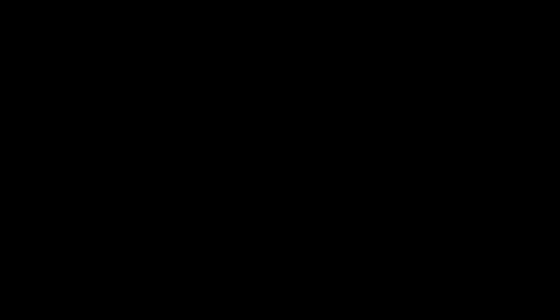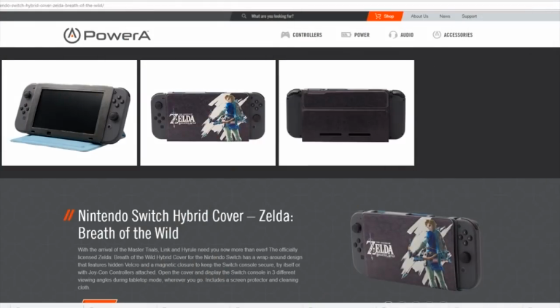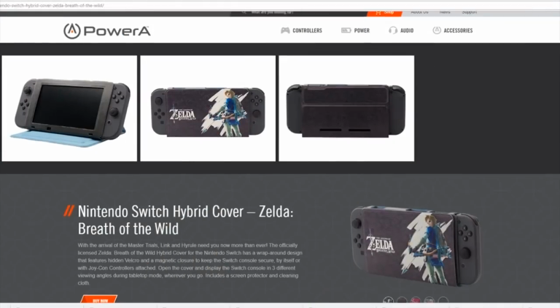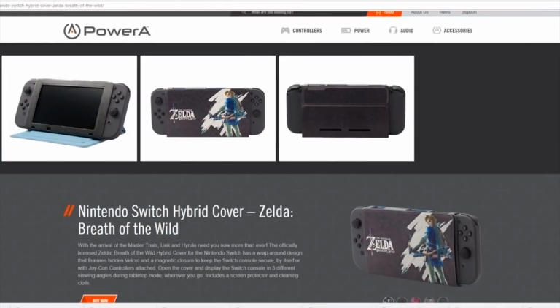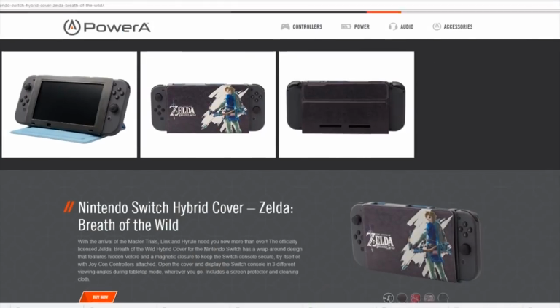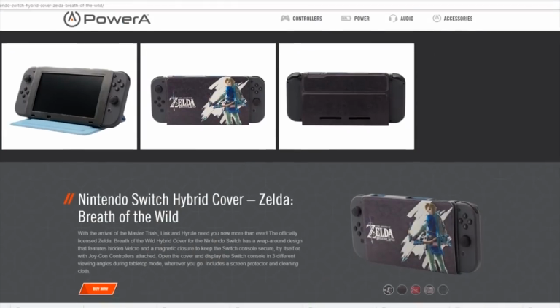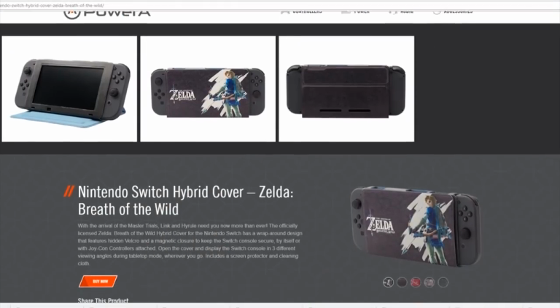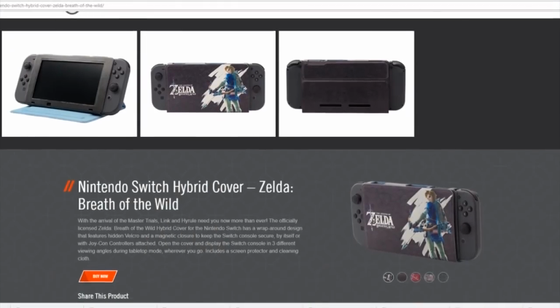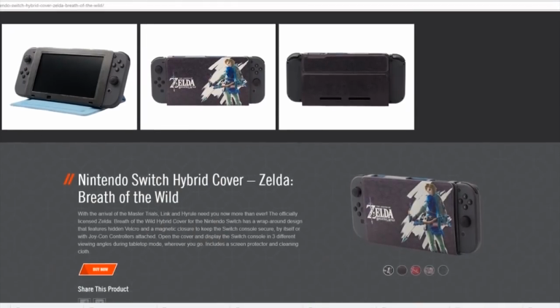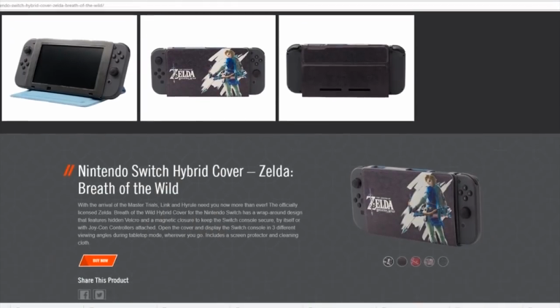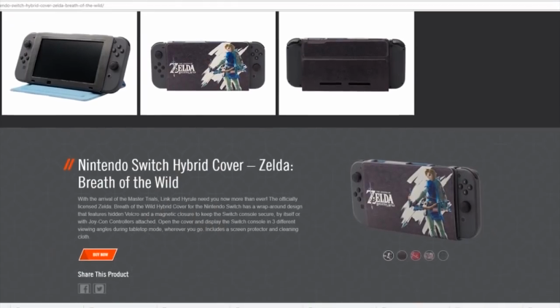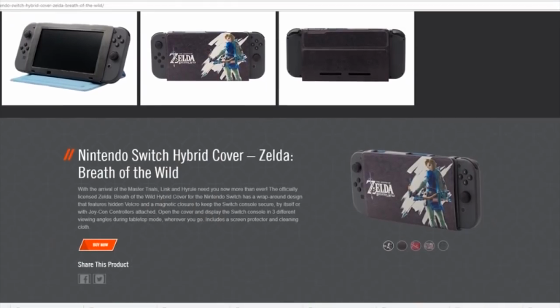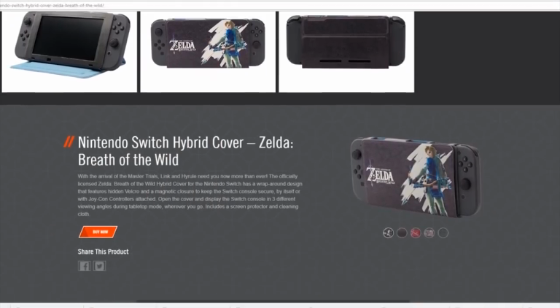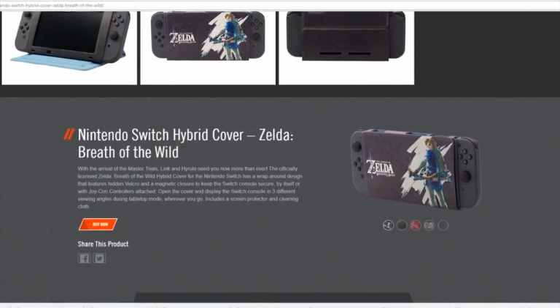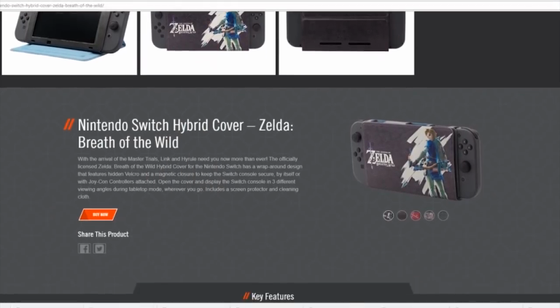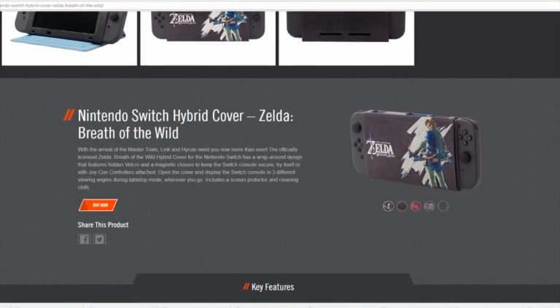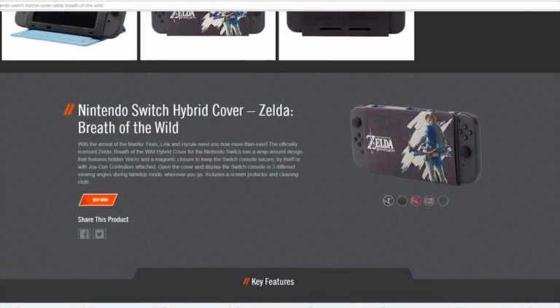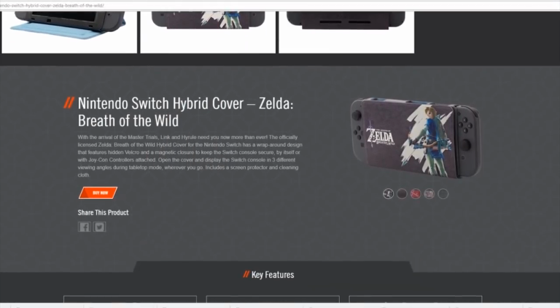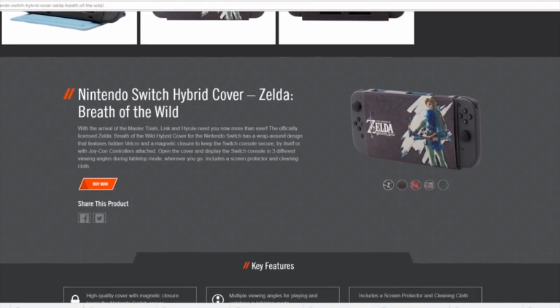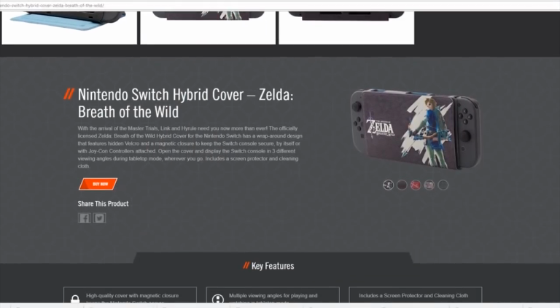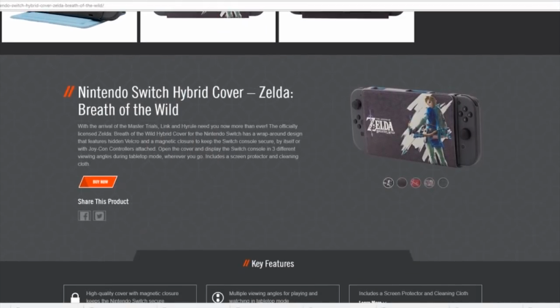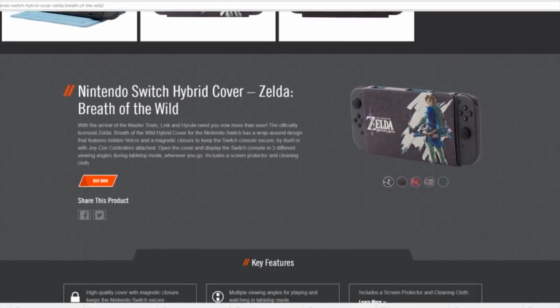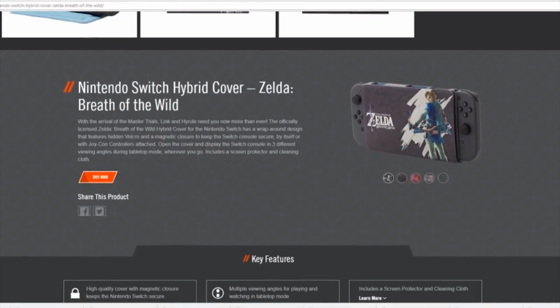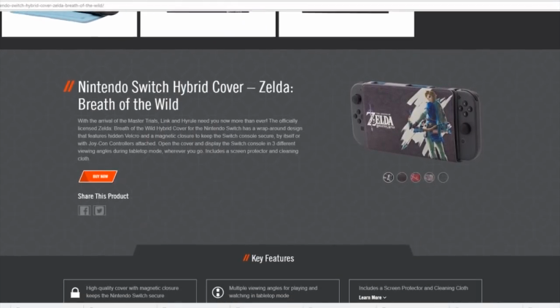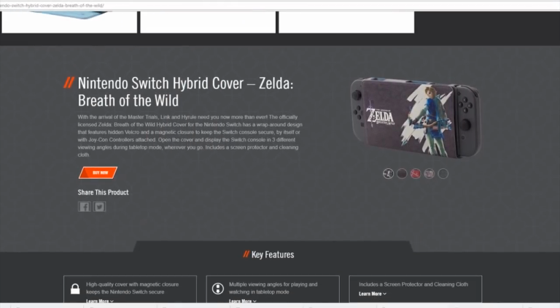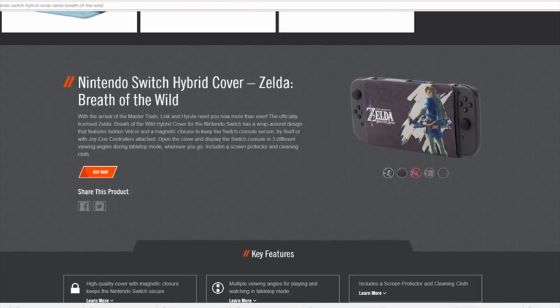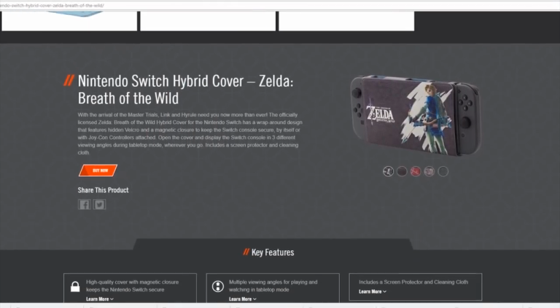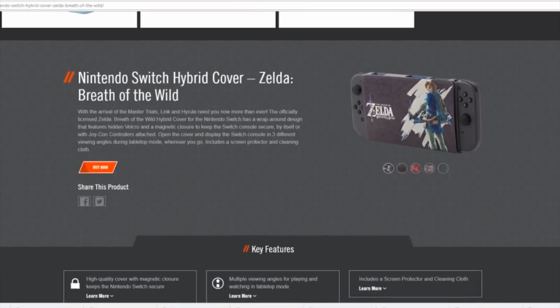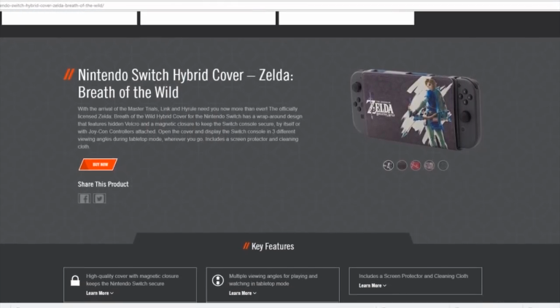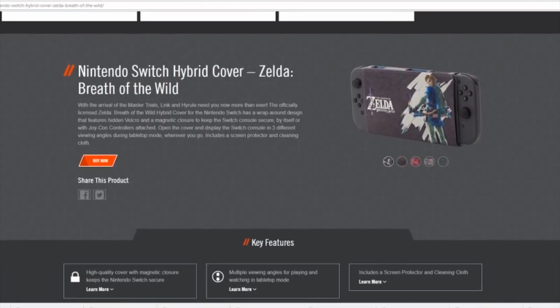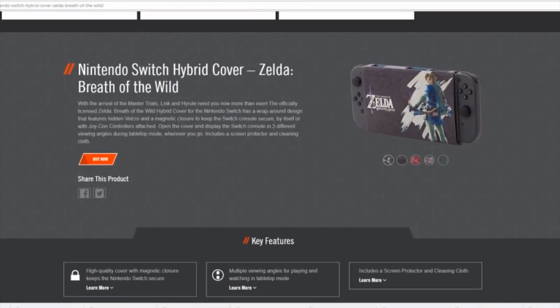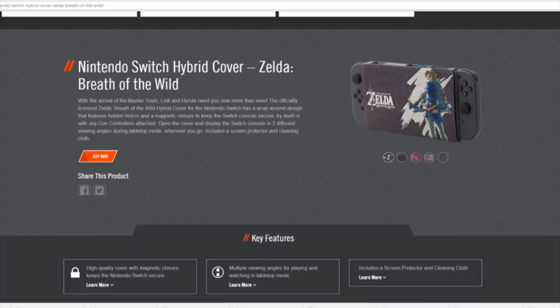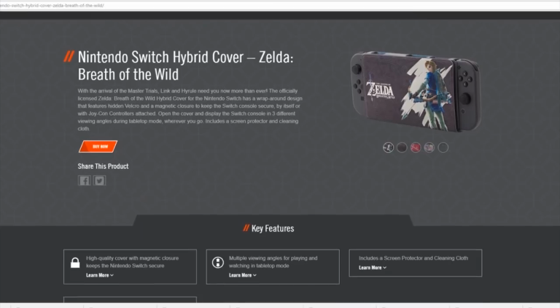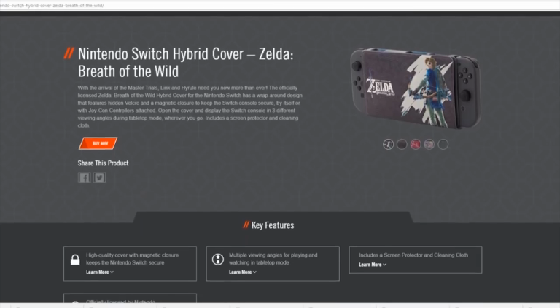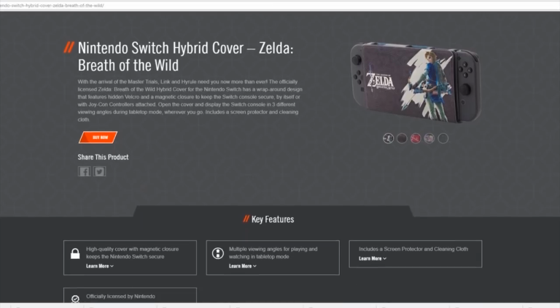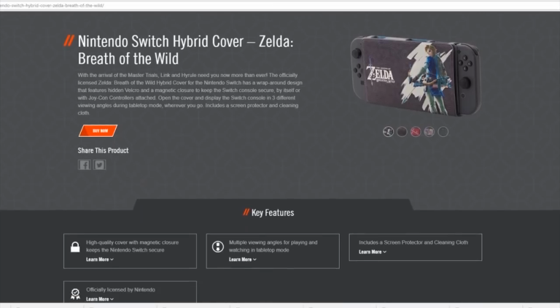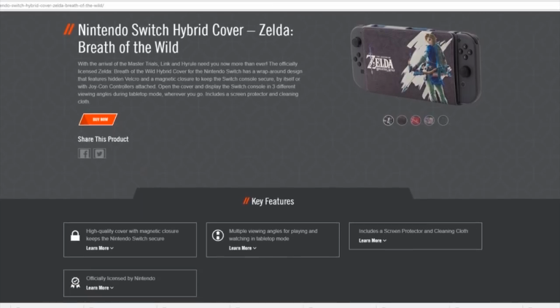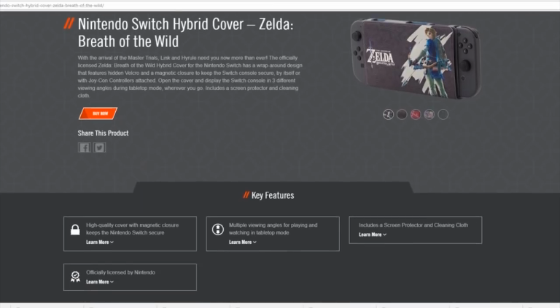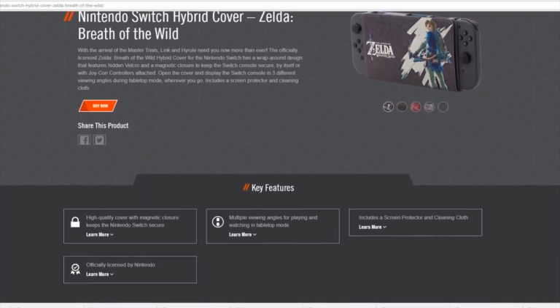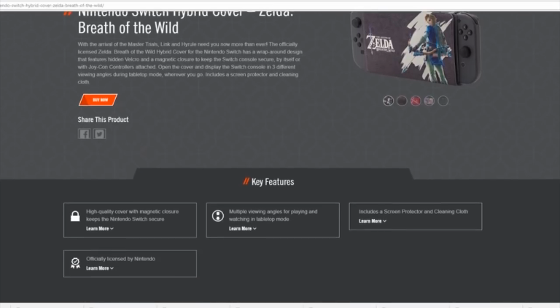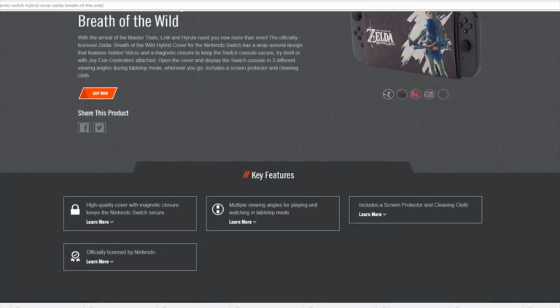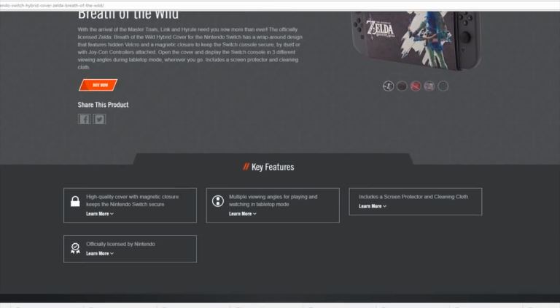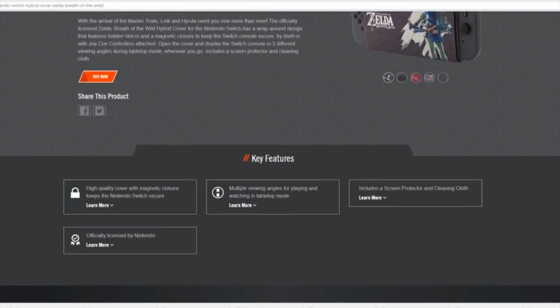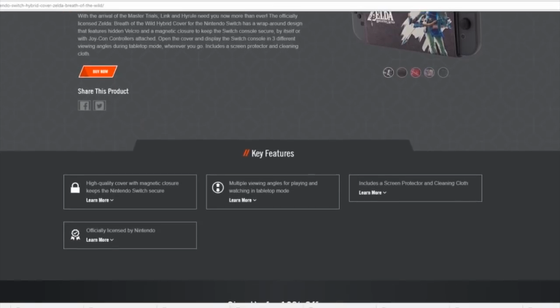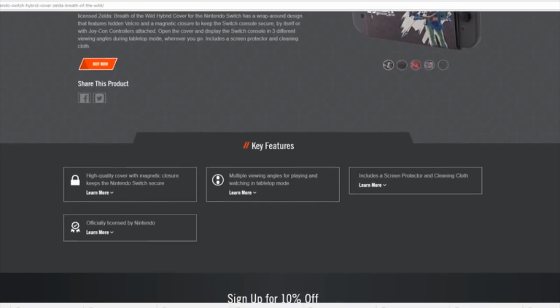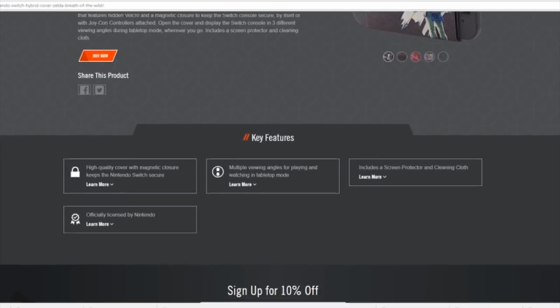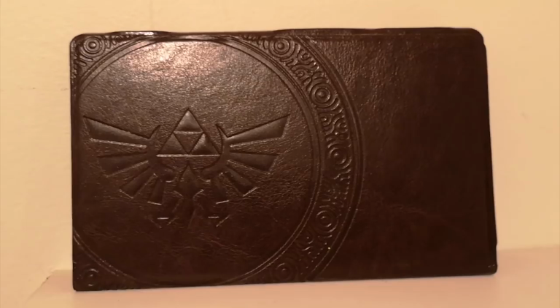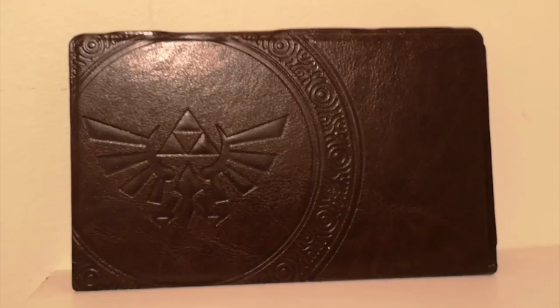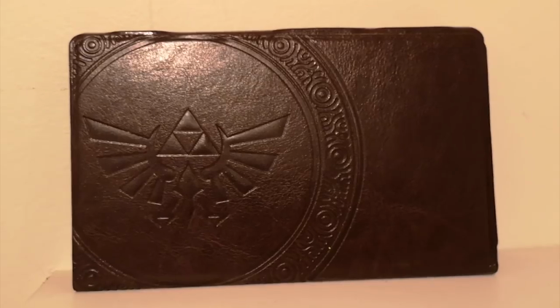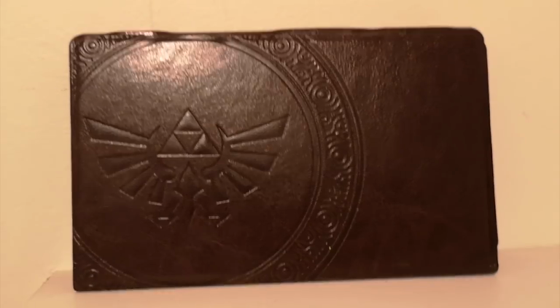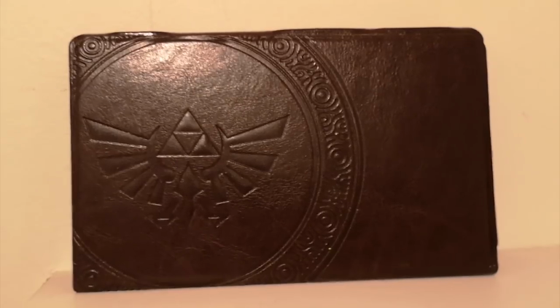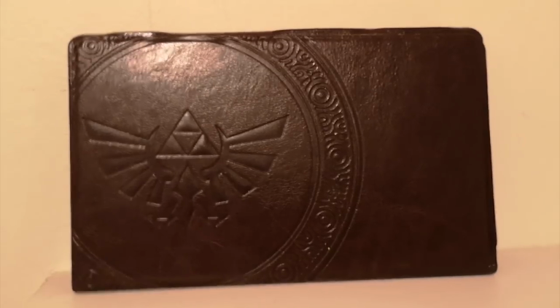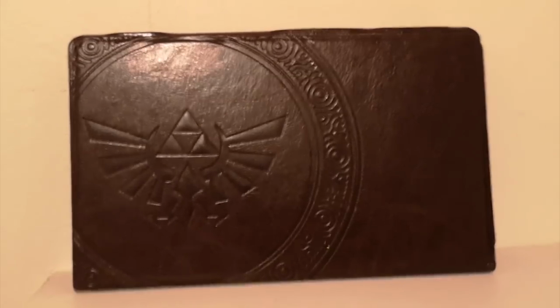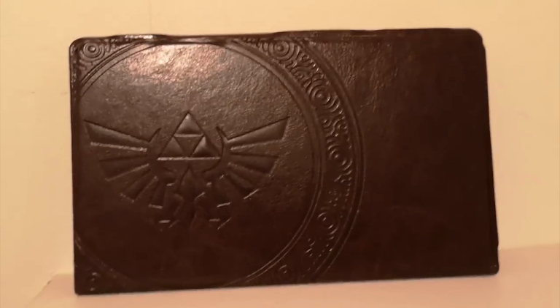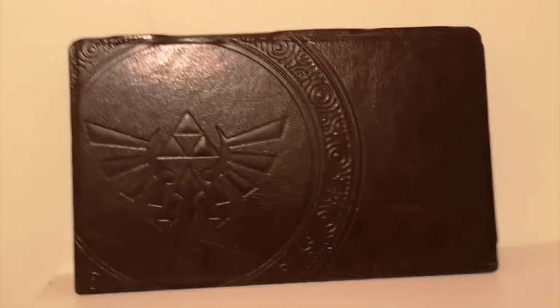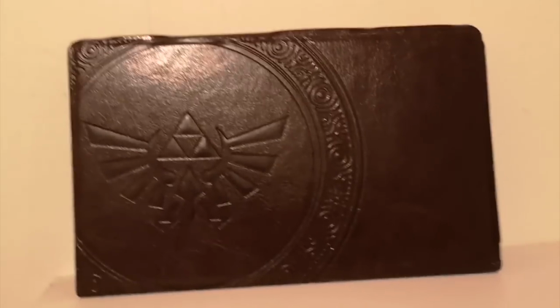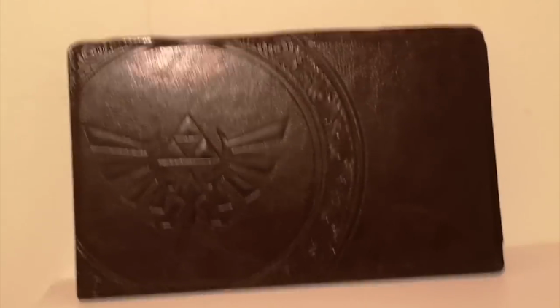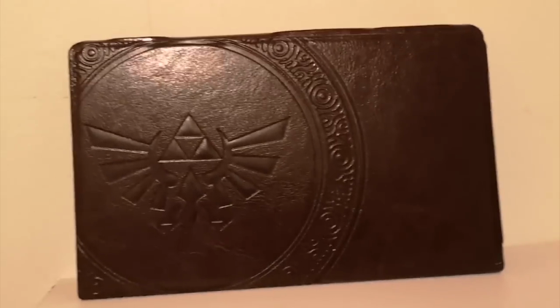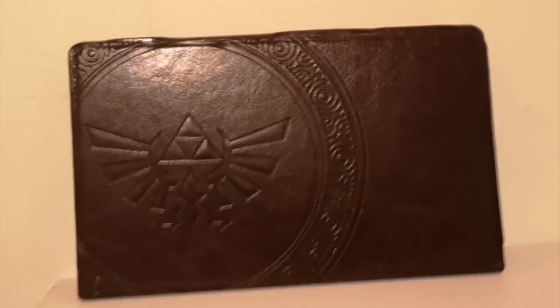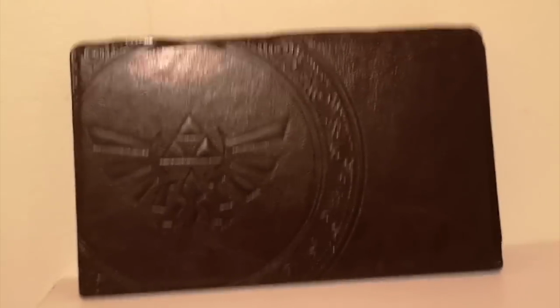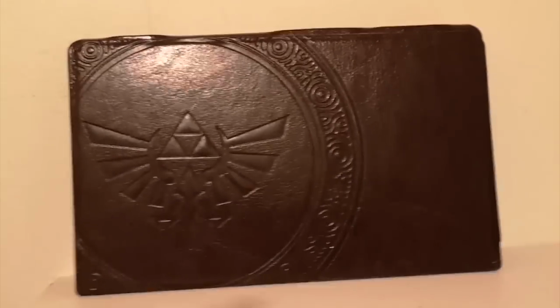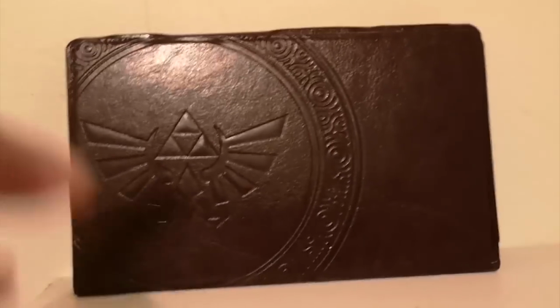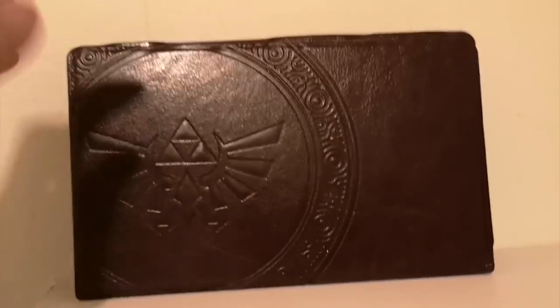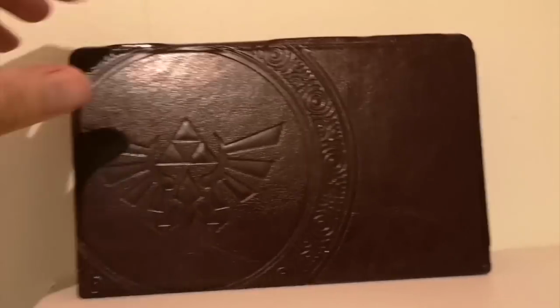Next, we have this hybrid cover from Power A — a Breath of the Wild themed one at that. Not only does it protect your Switch's screen, but it also has a more adjustable kickstand than the default one.